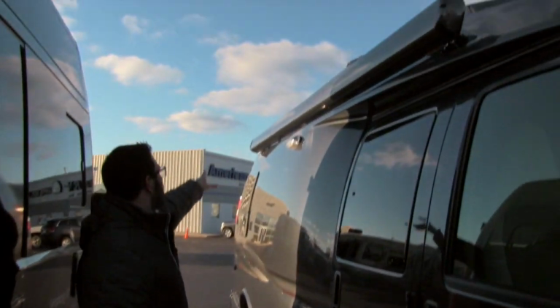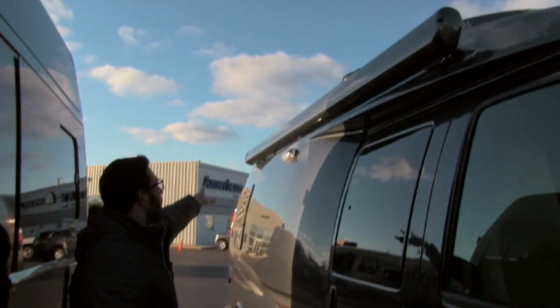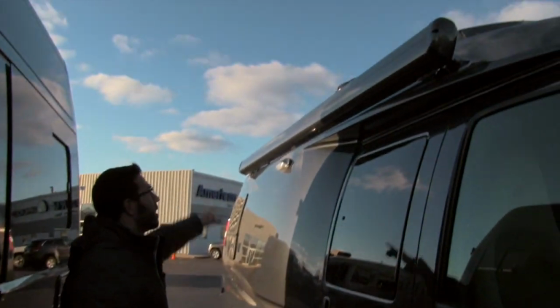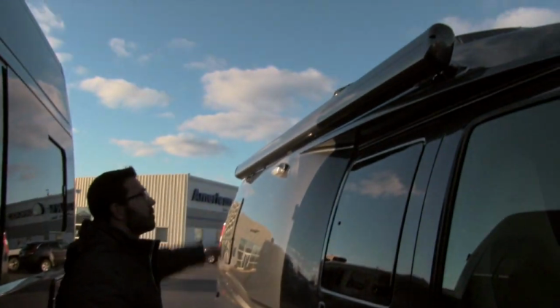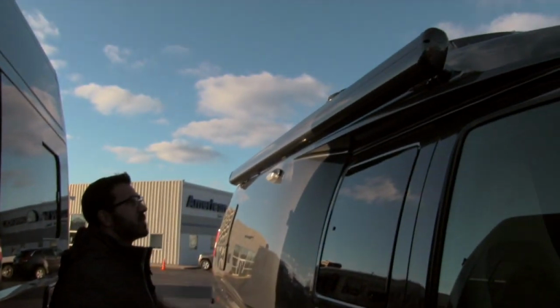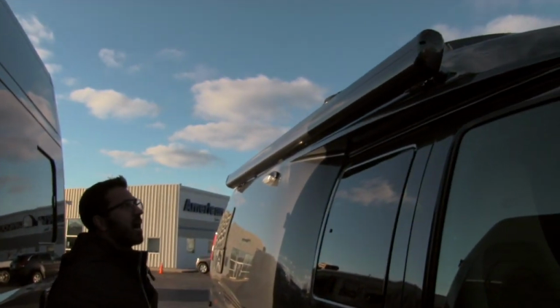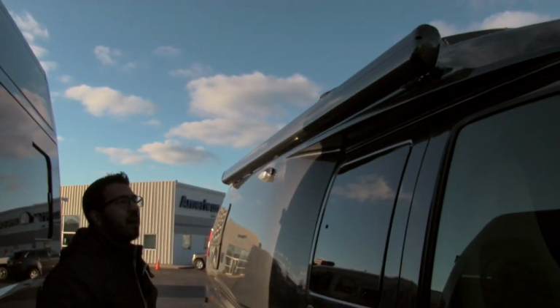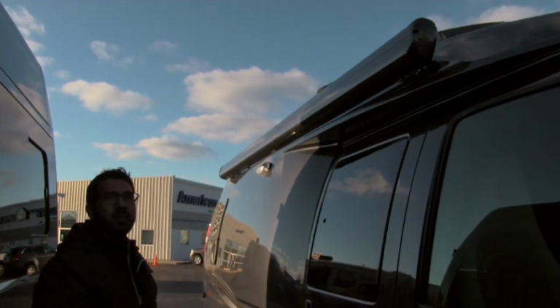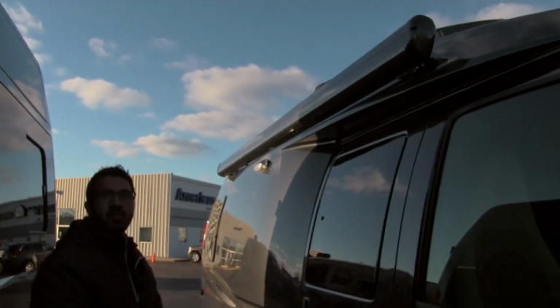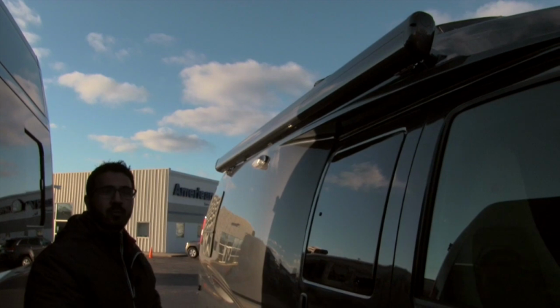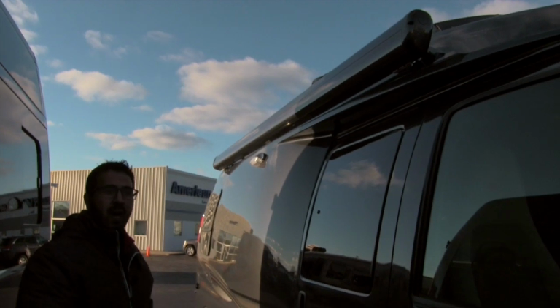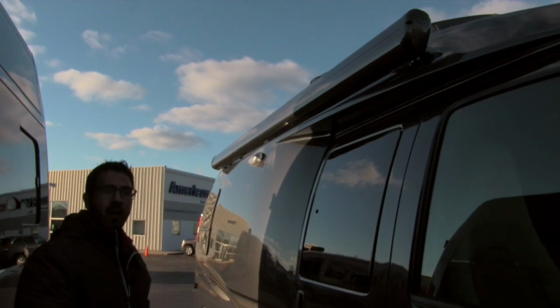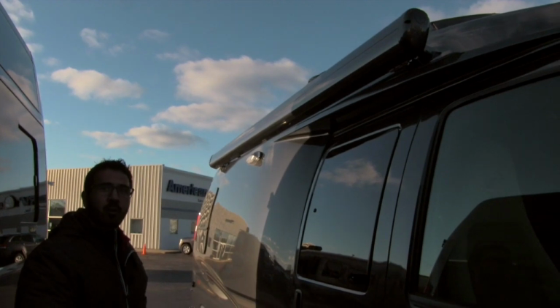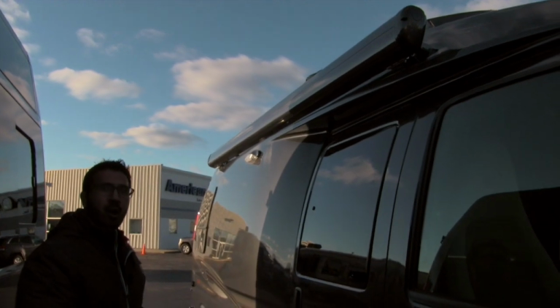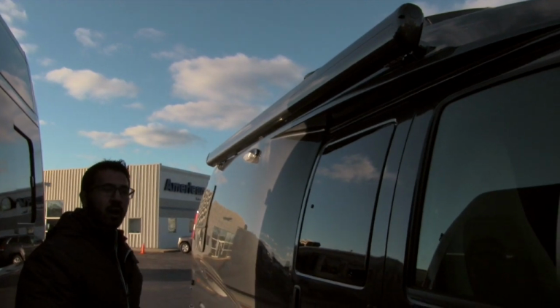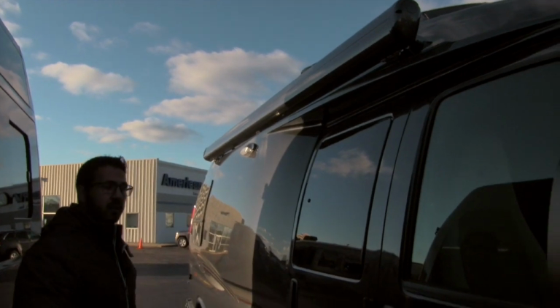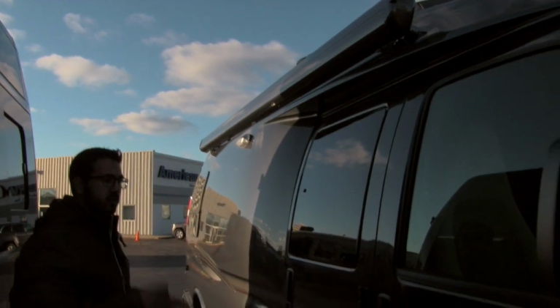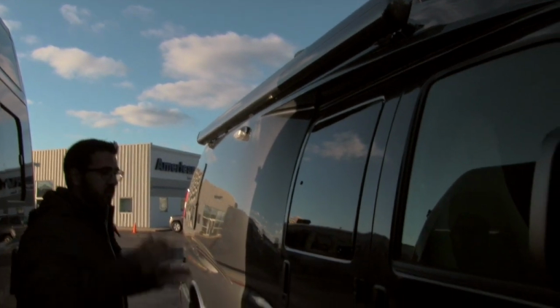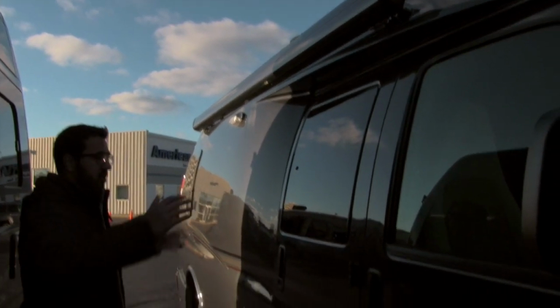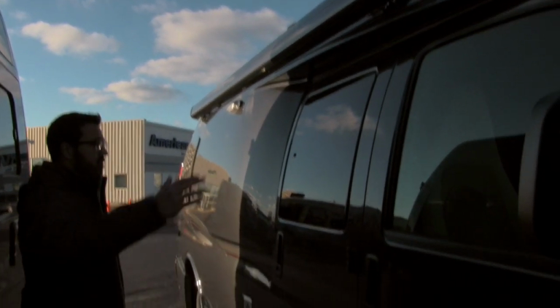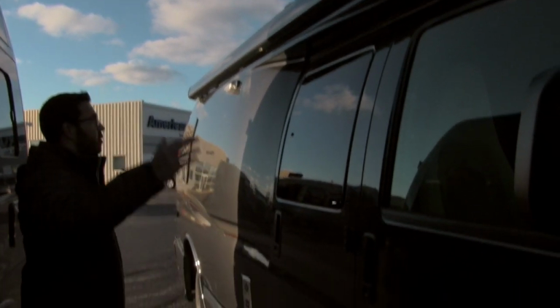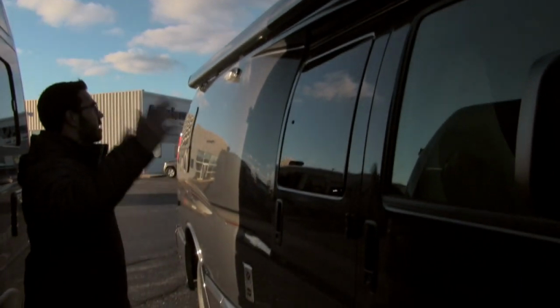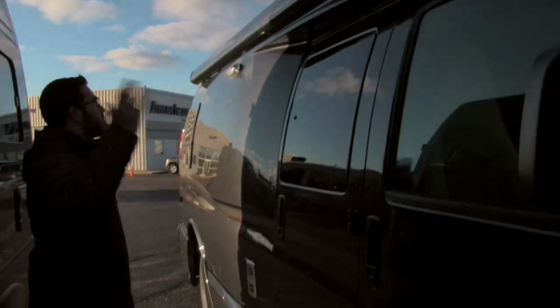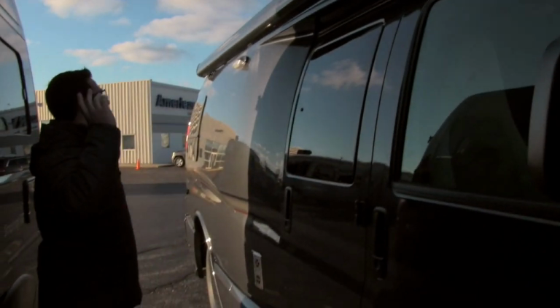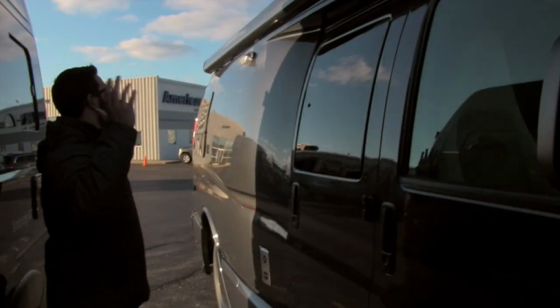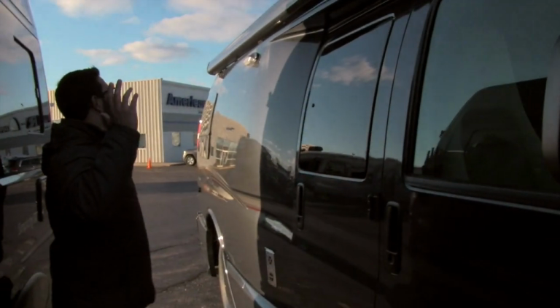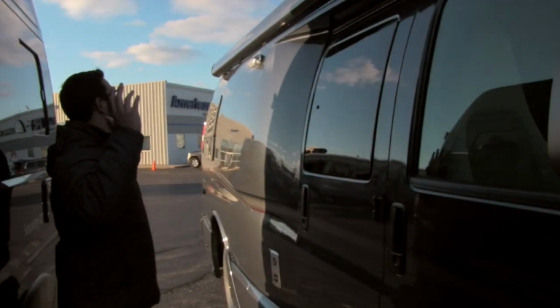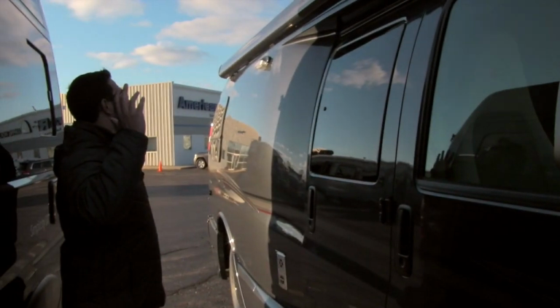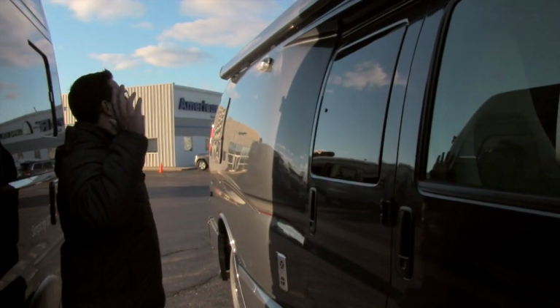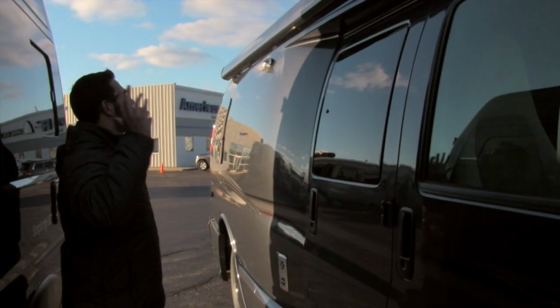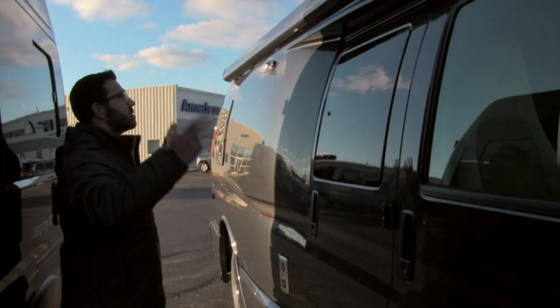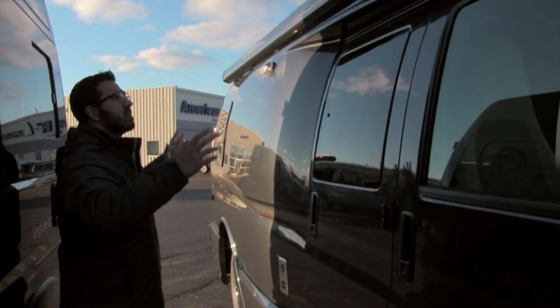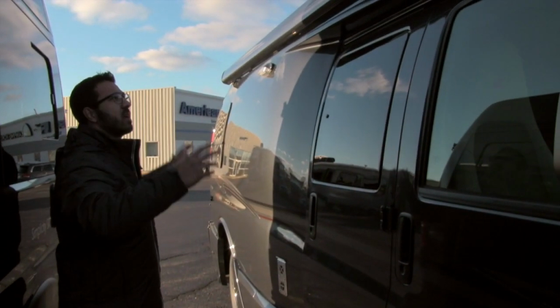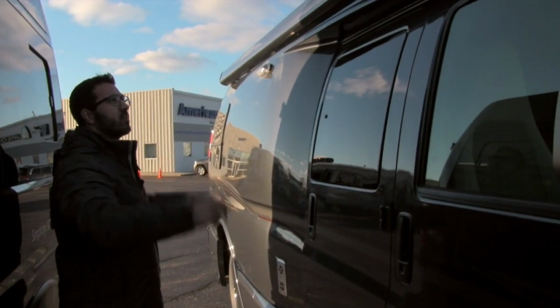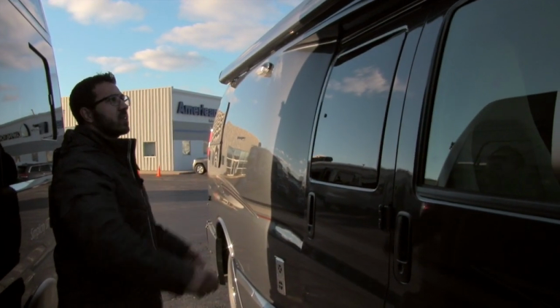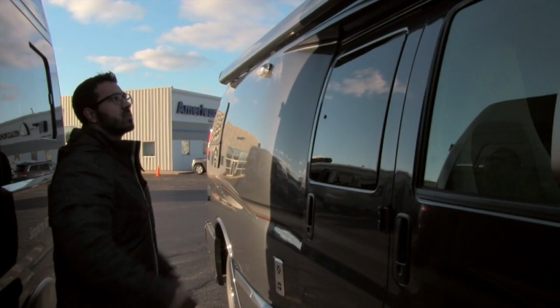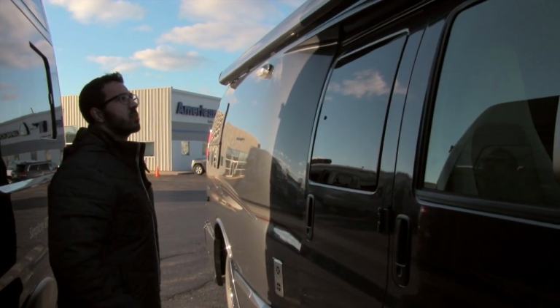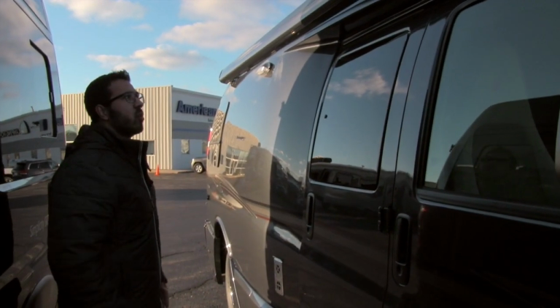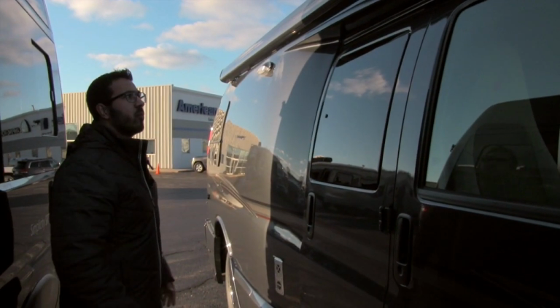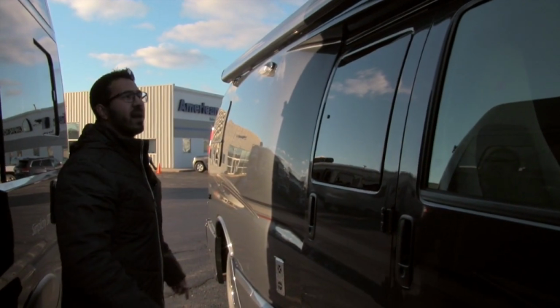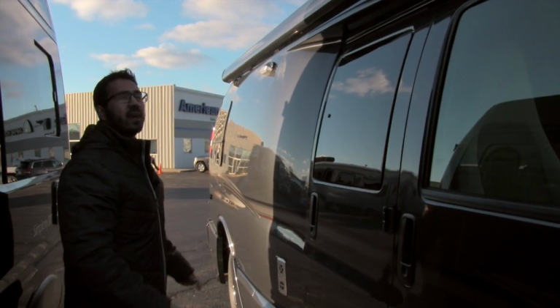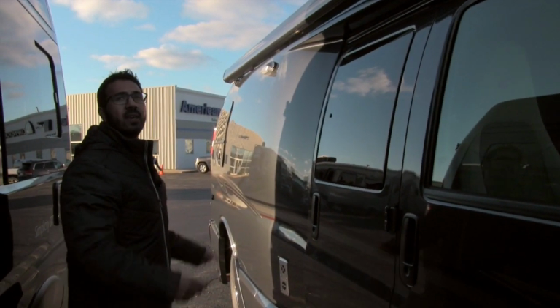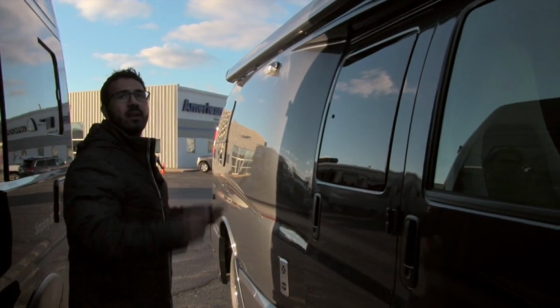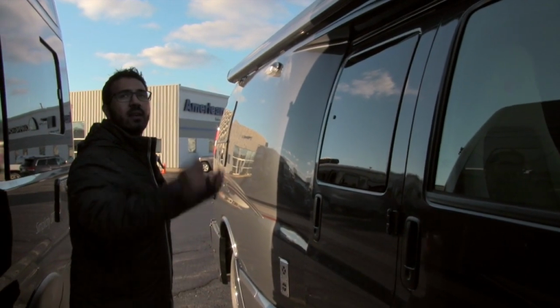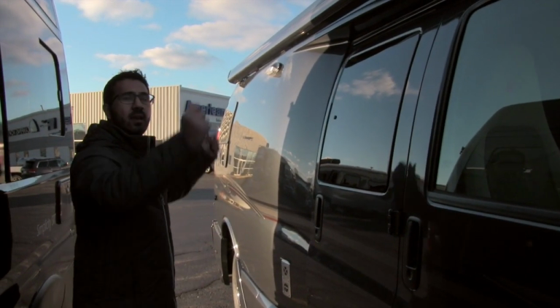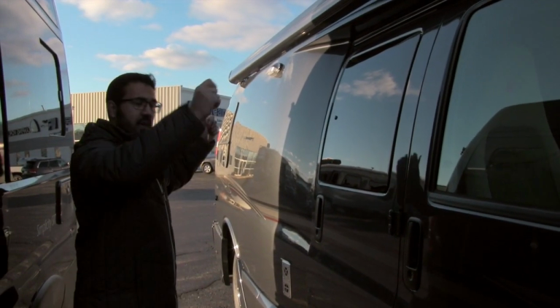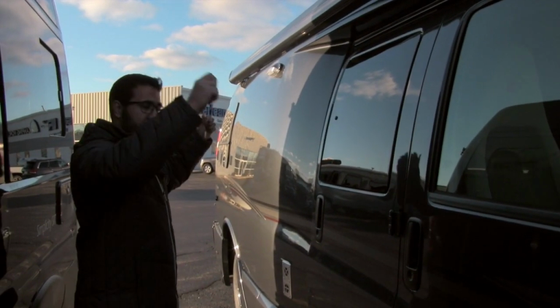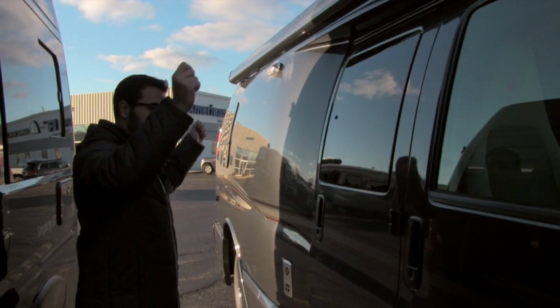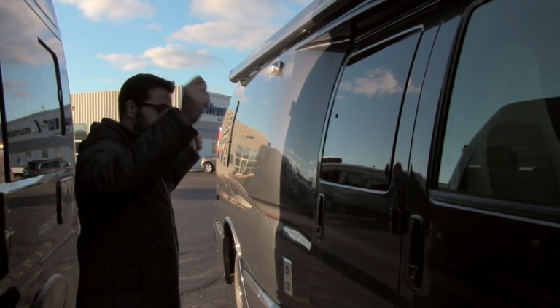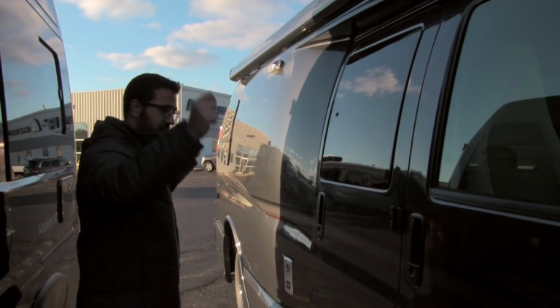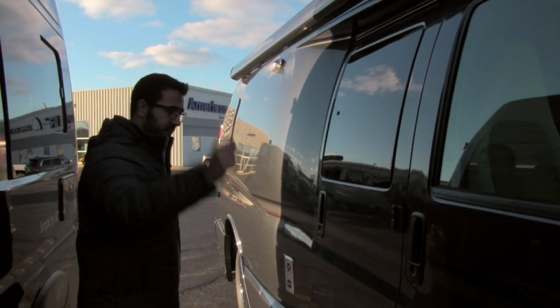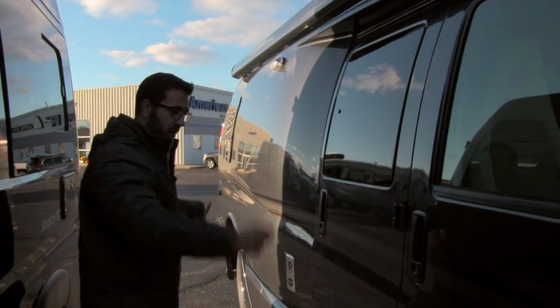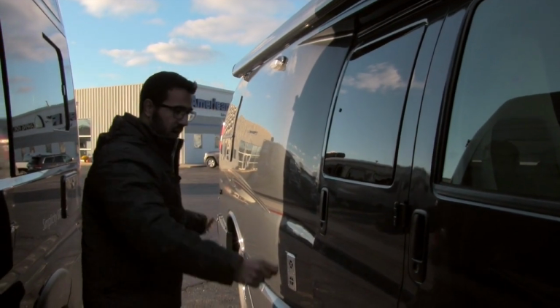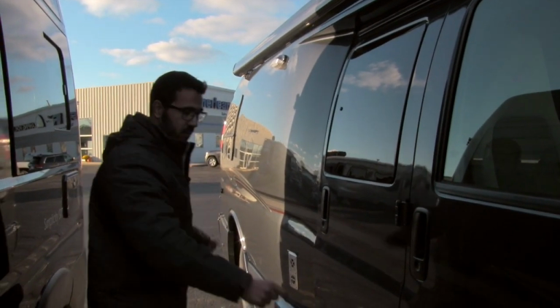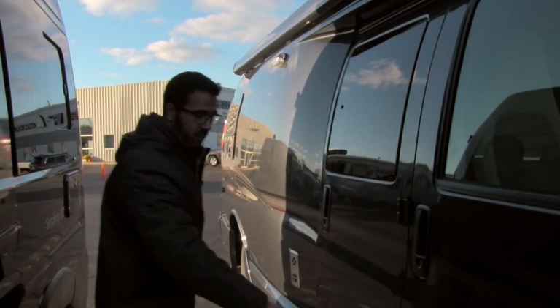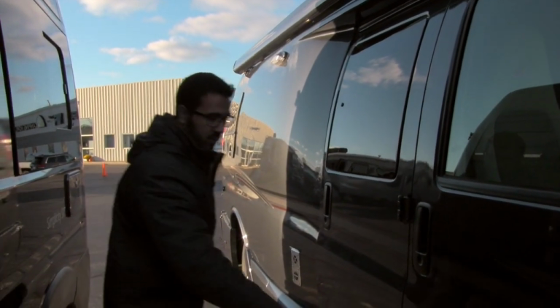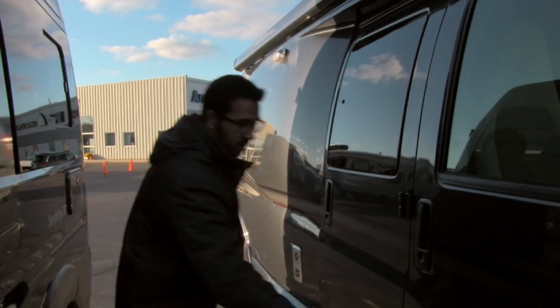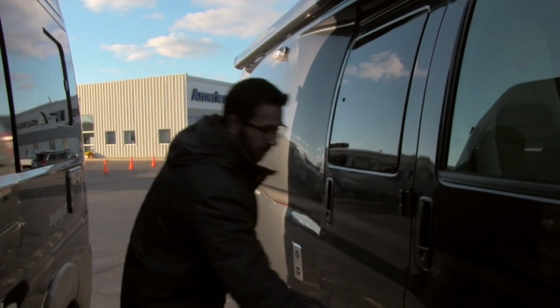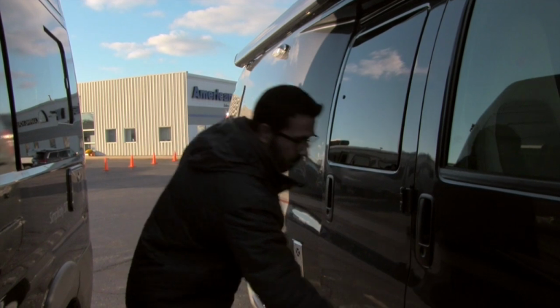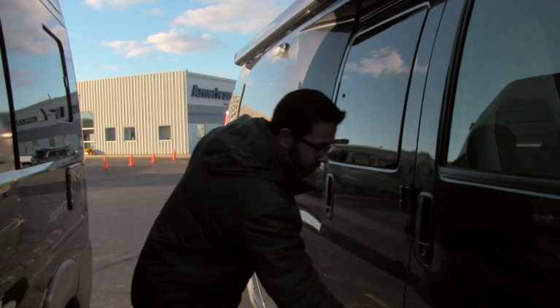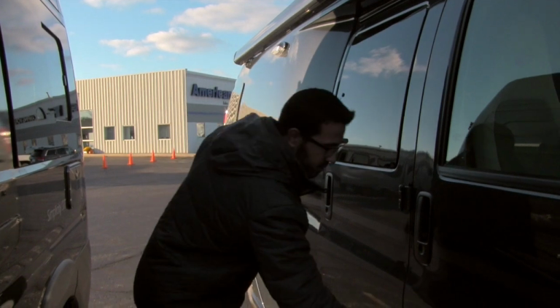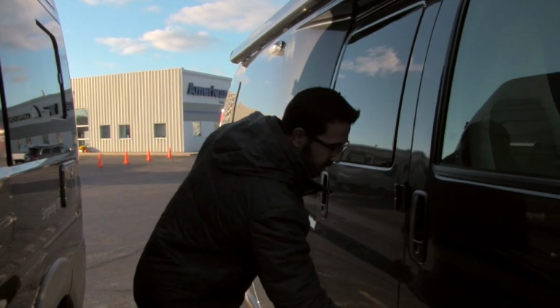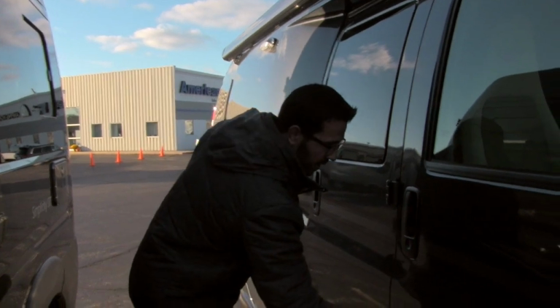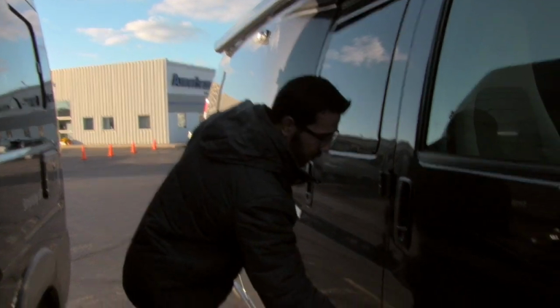Right up top is your power awning. Just touch a button to roll that out, and the same thing to bring it back in. It does have arms that come out and down.